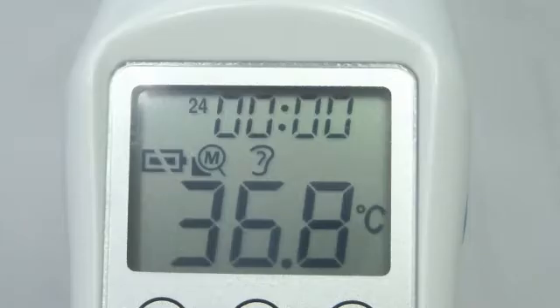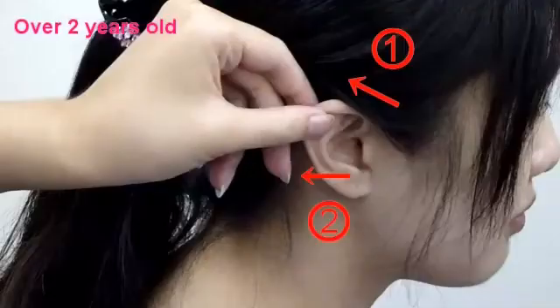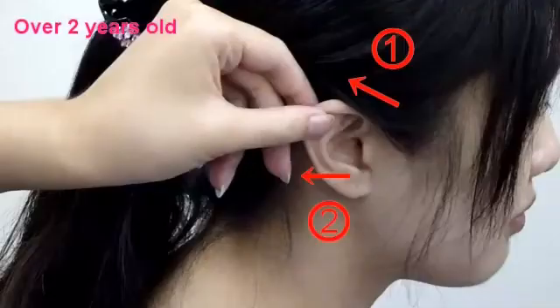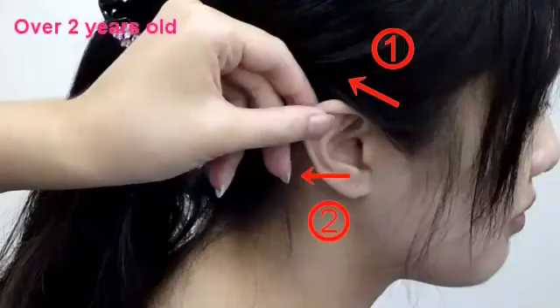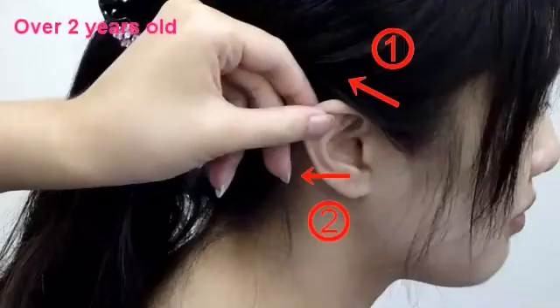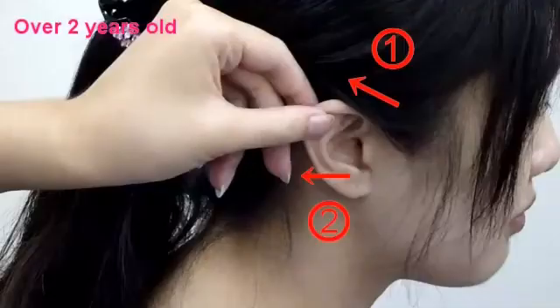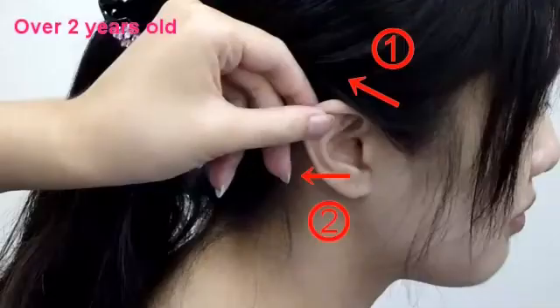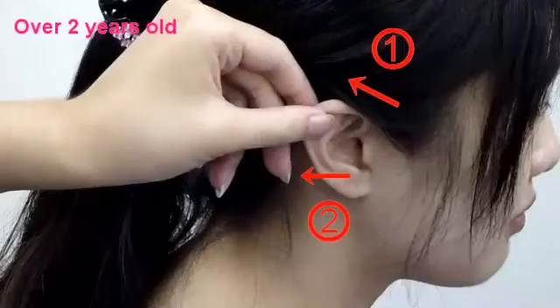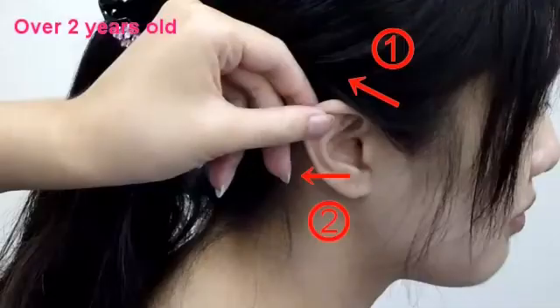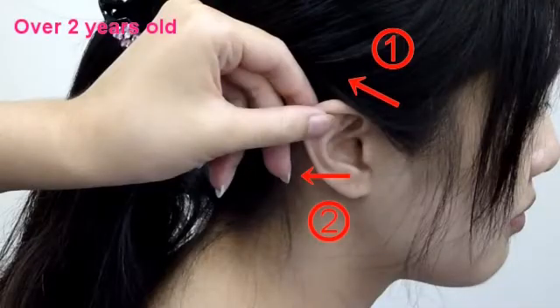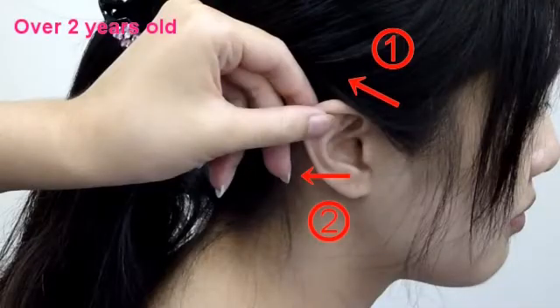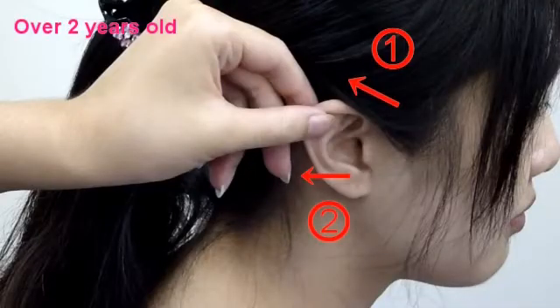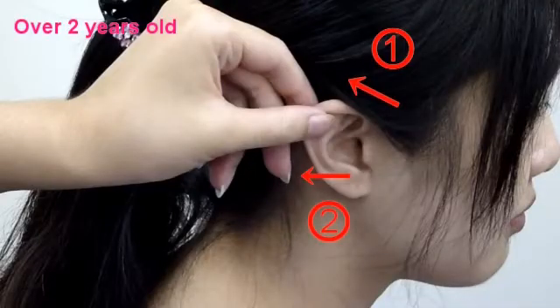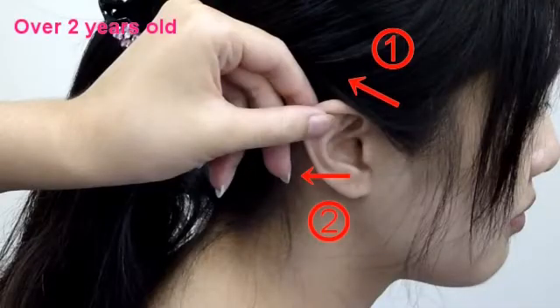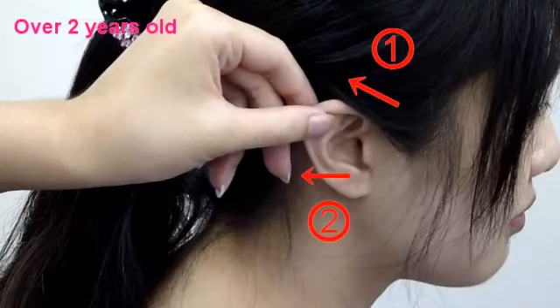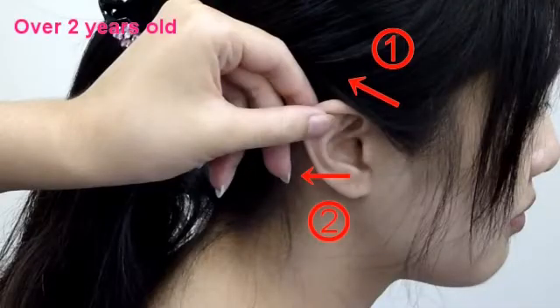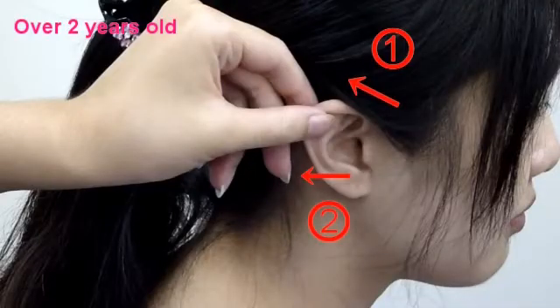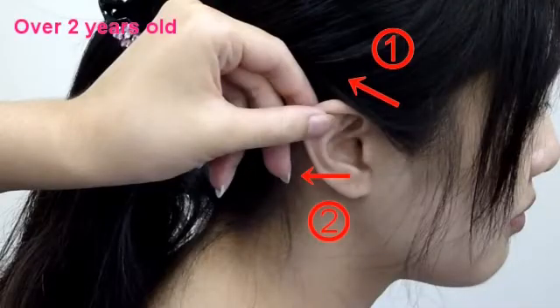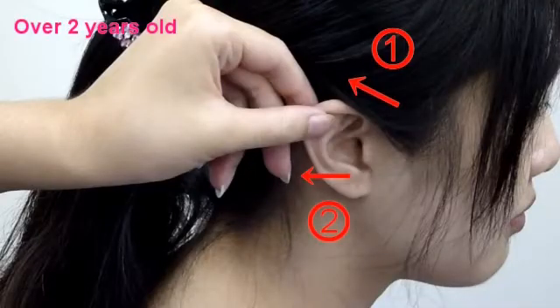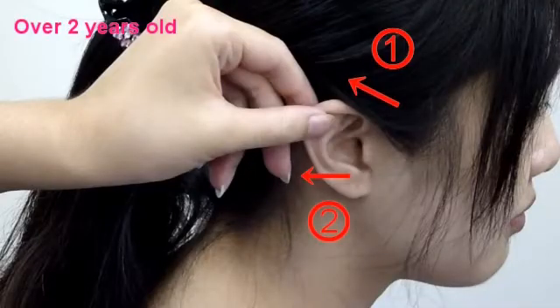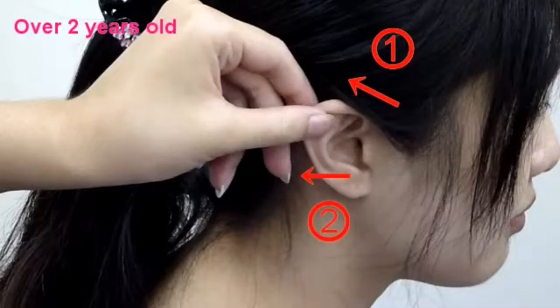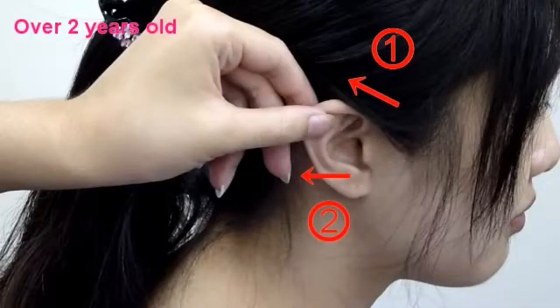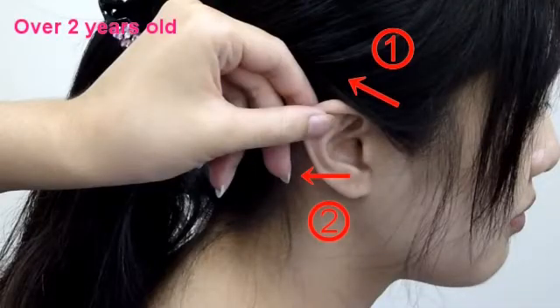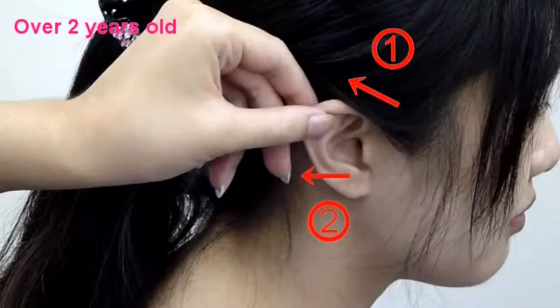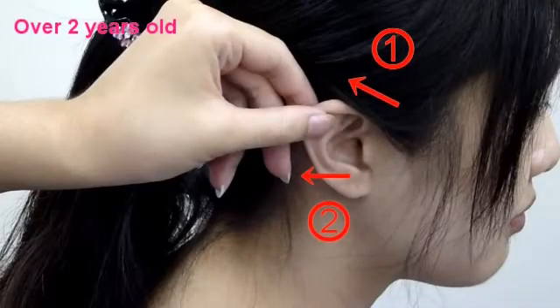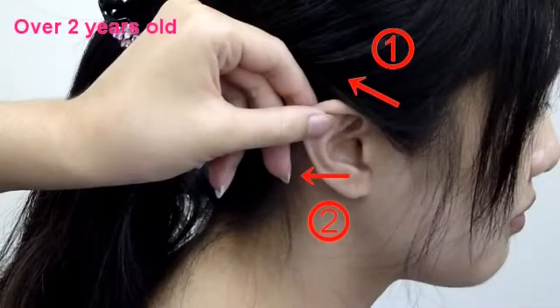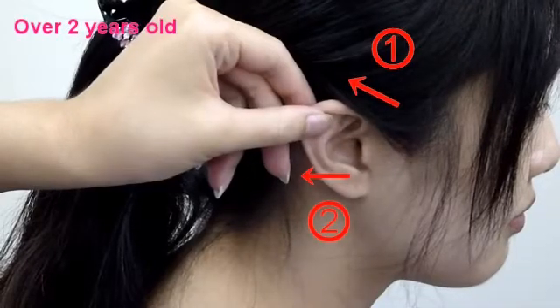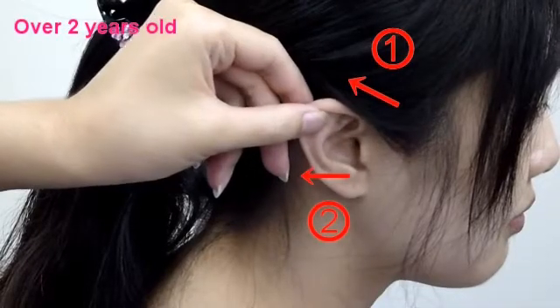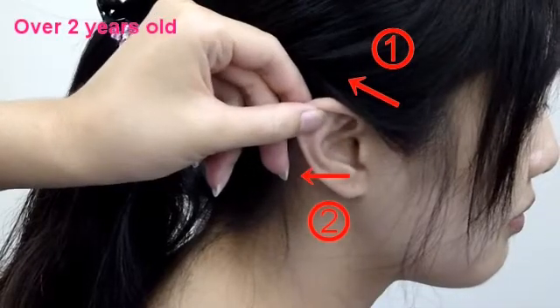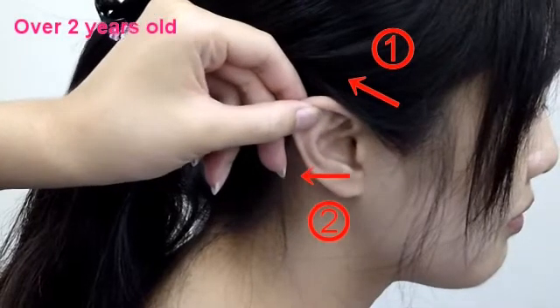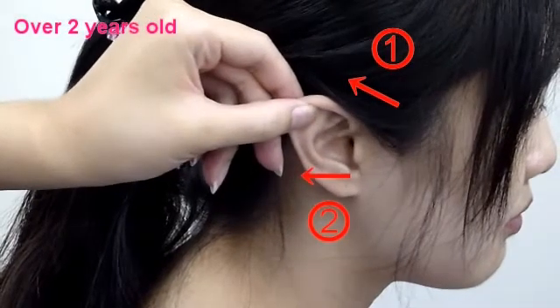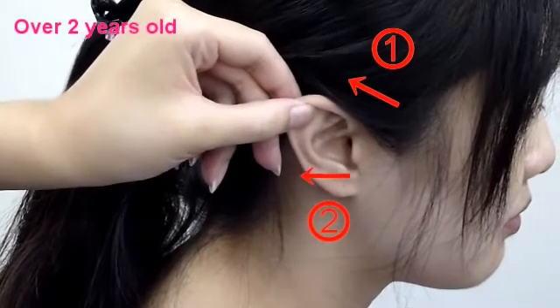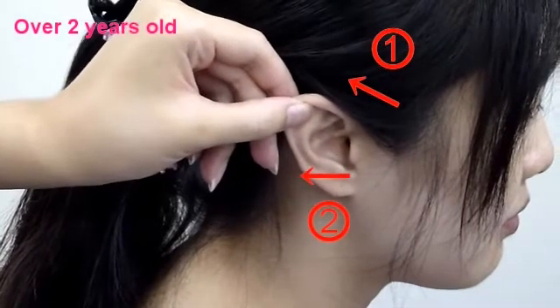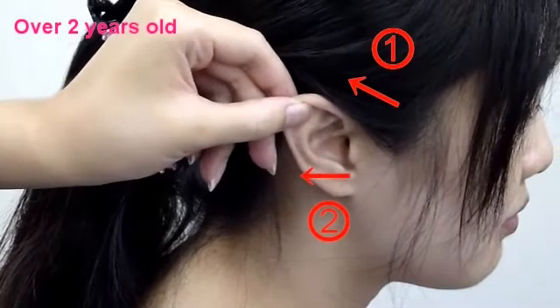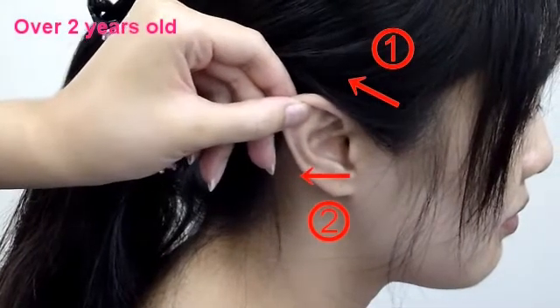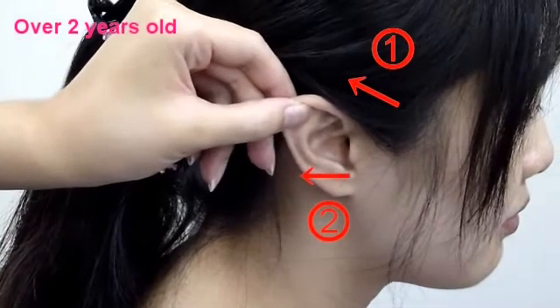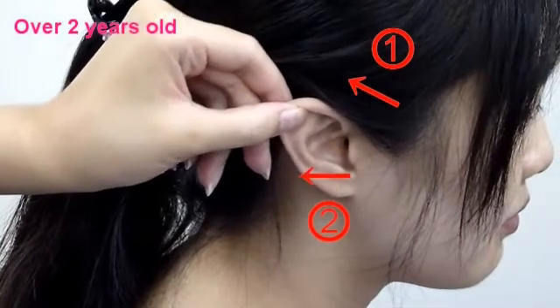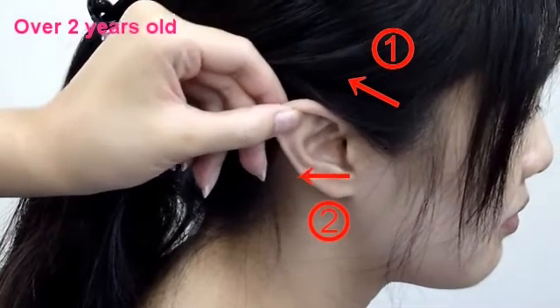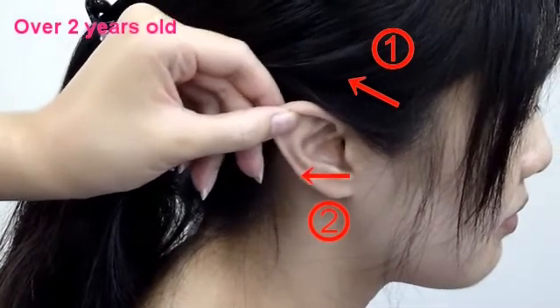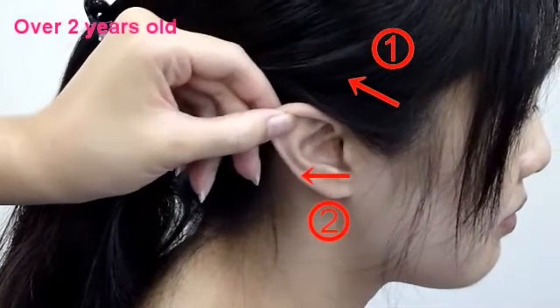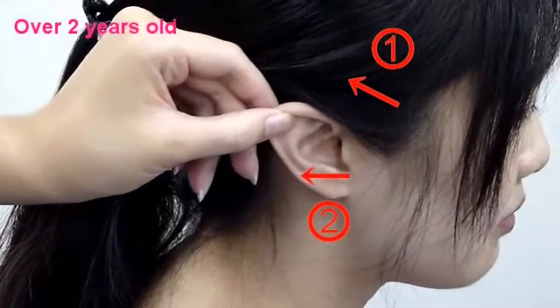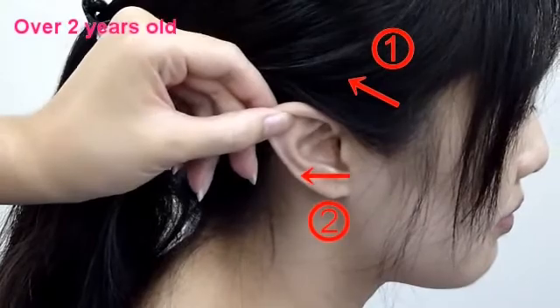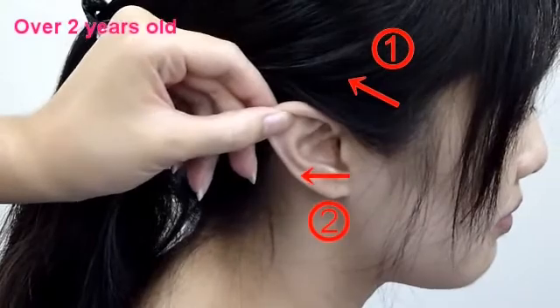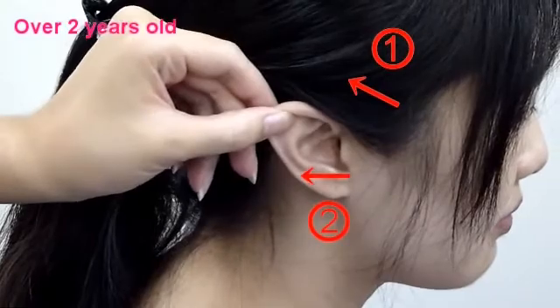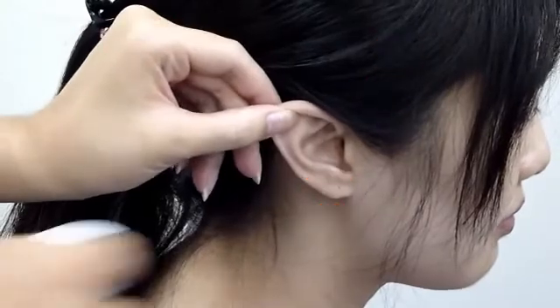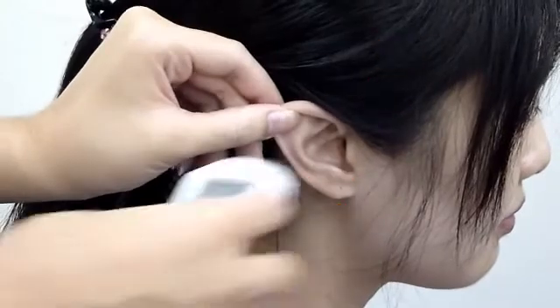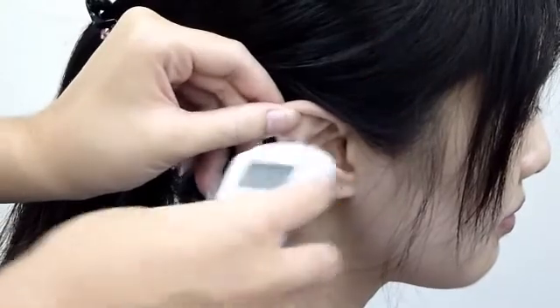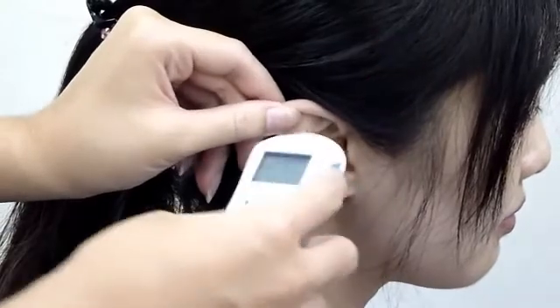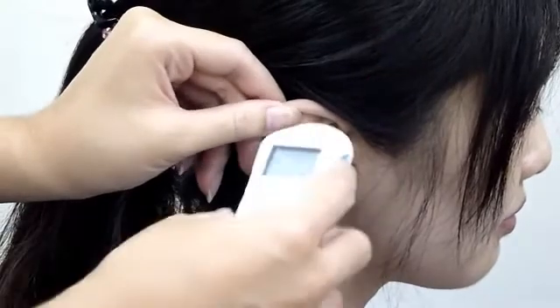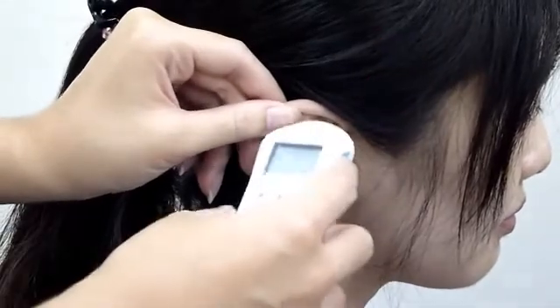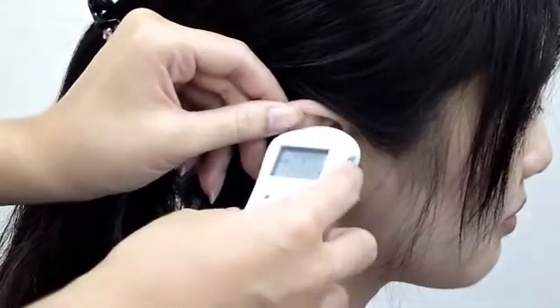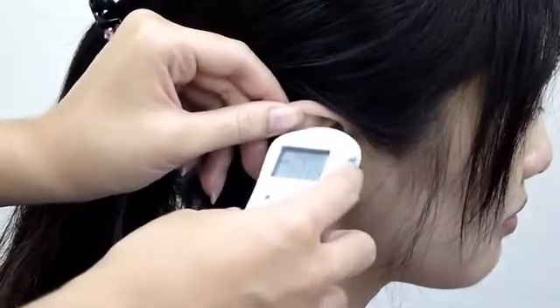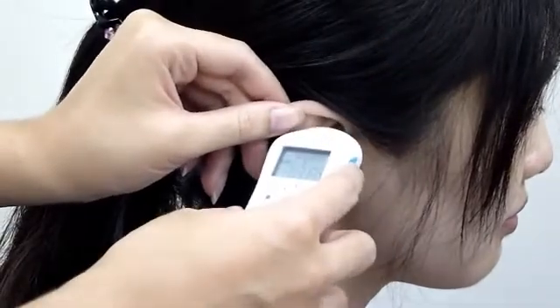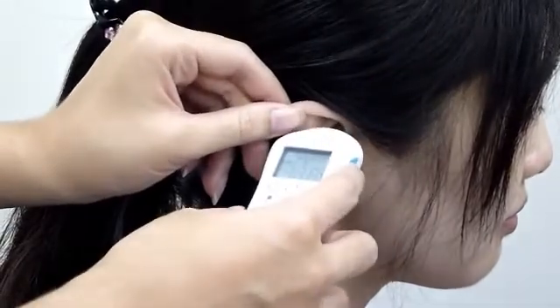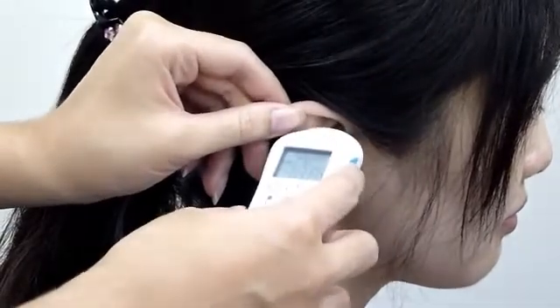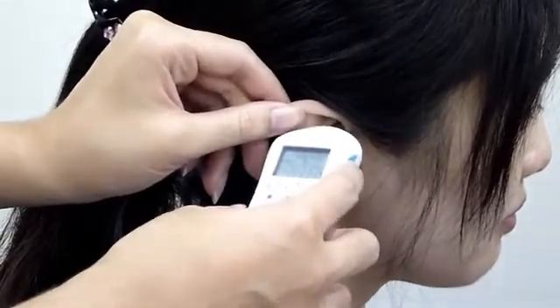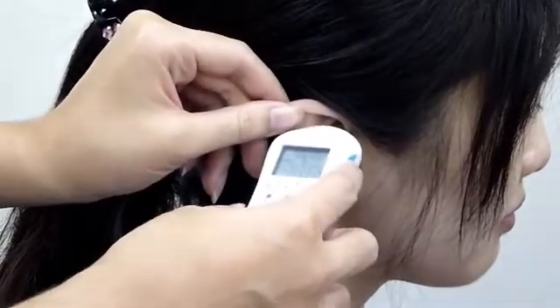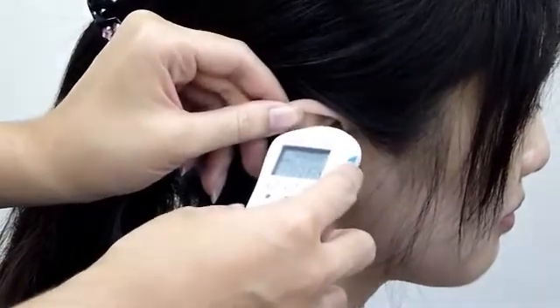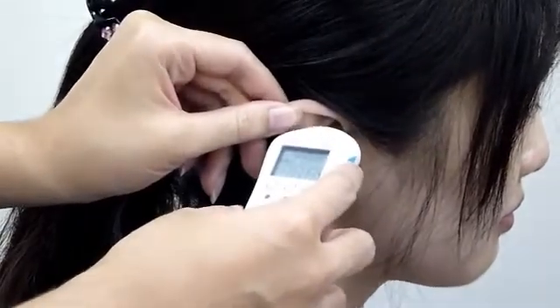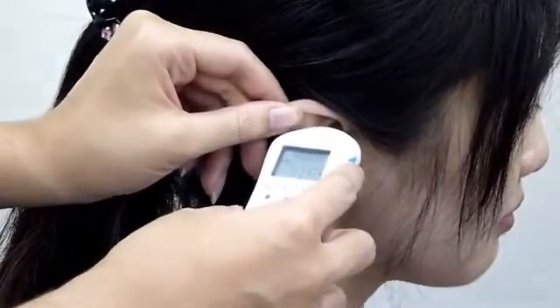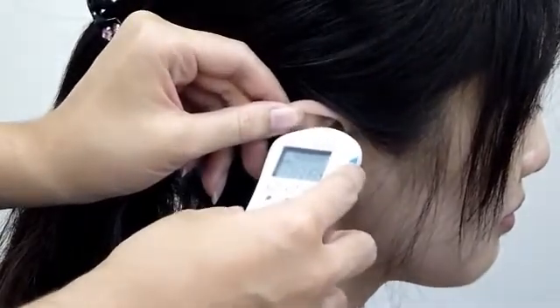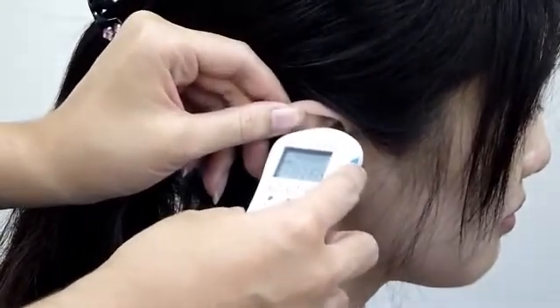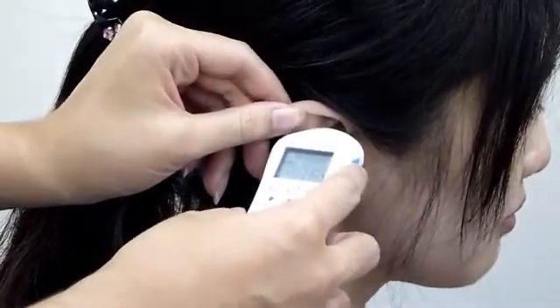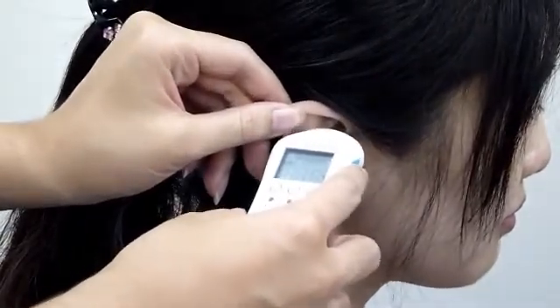For children over 2 years old: pull the ear up and backward, then put the probe into the ear canal.